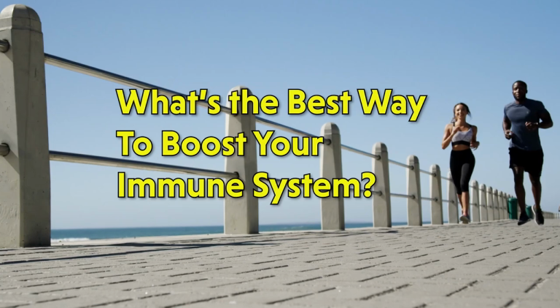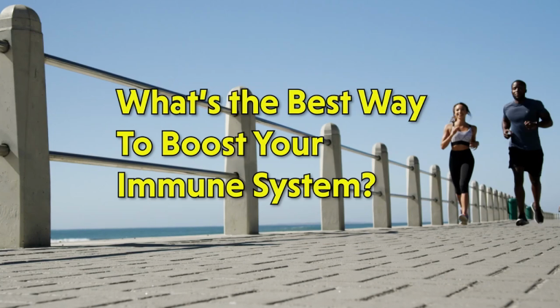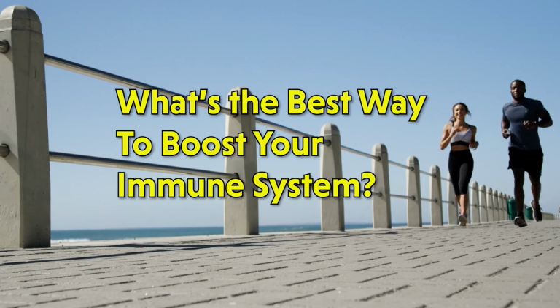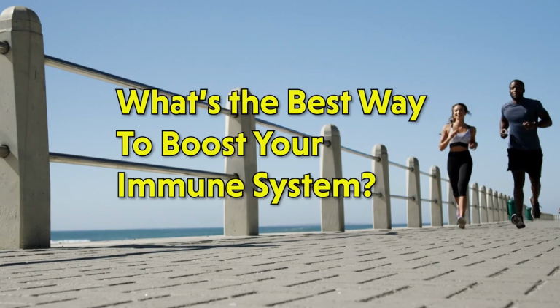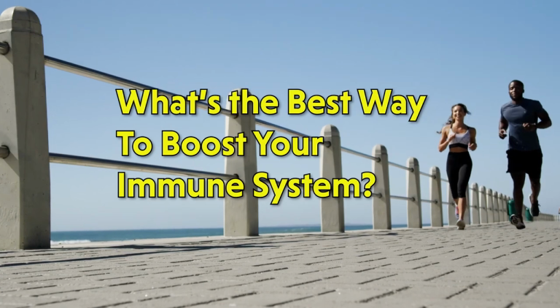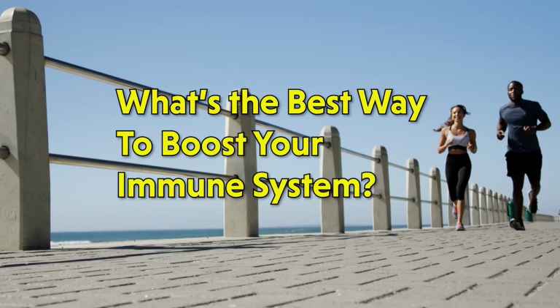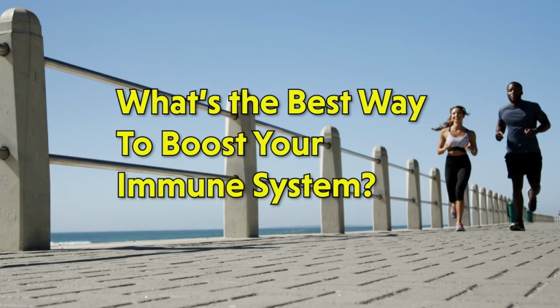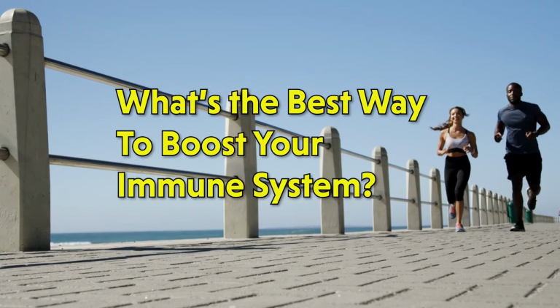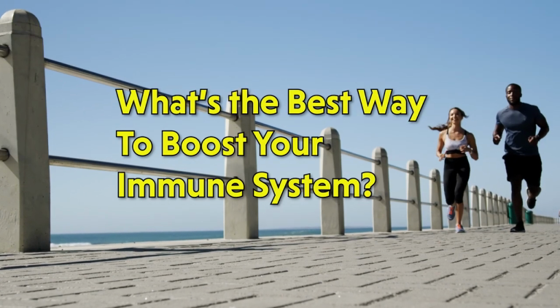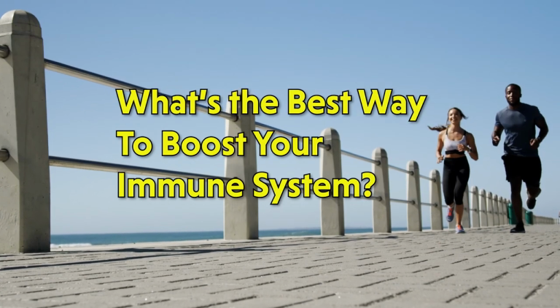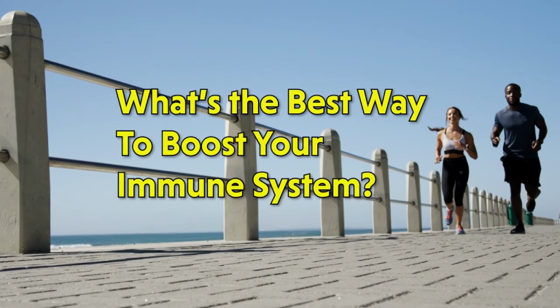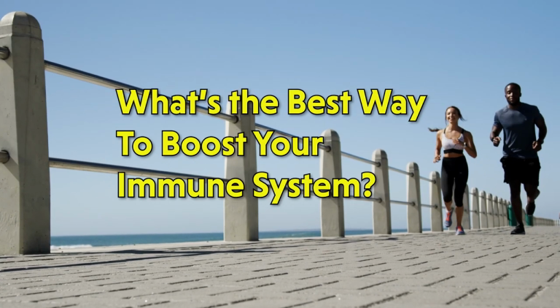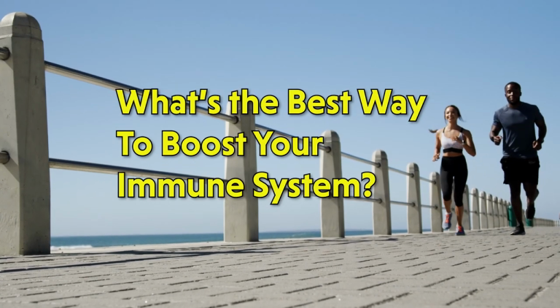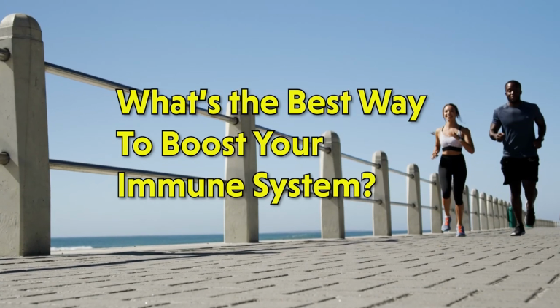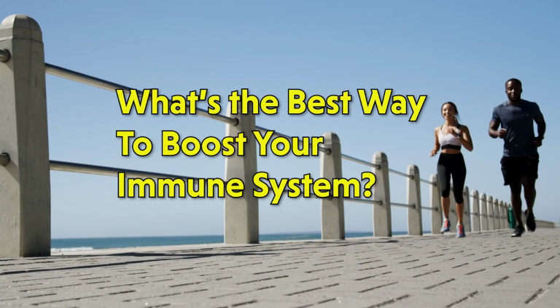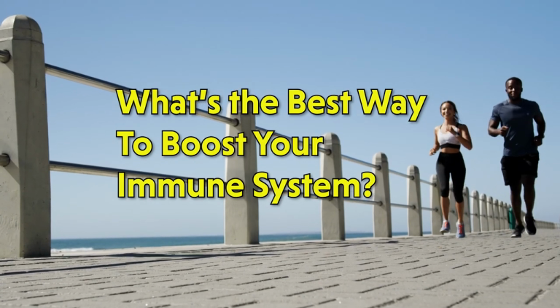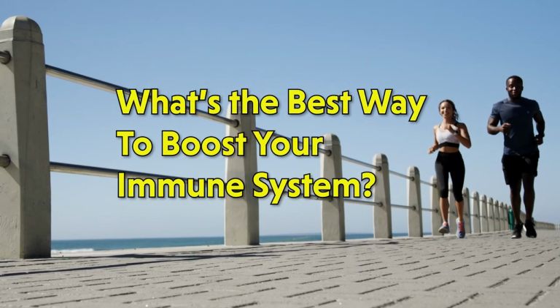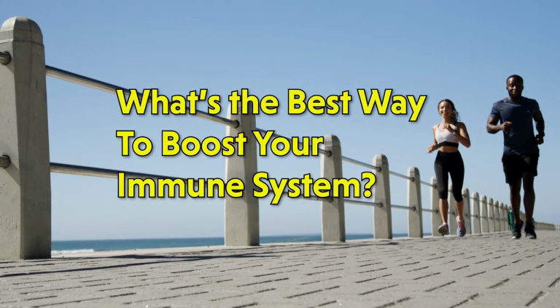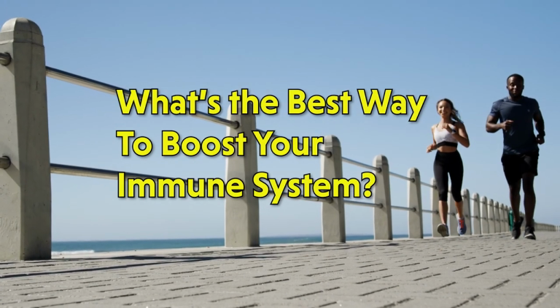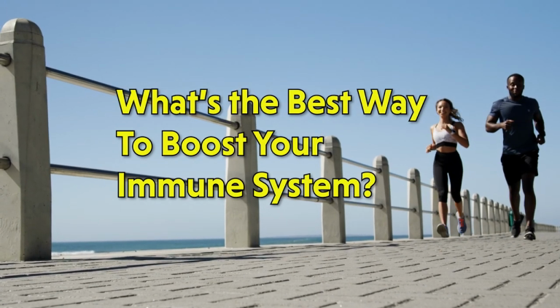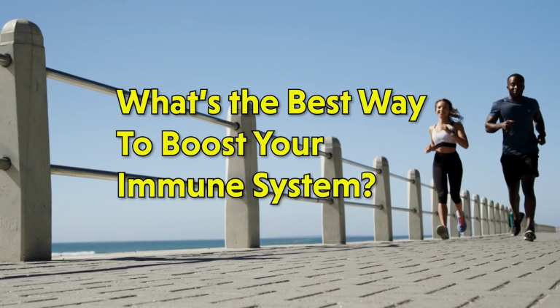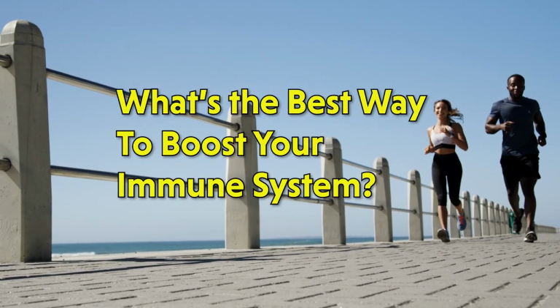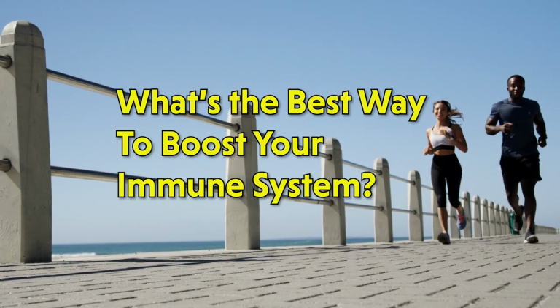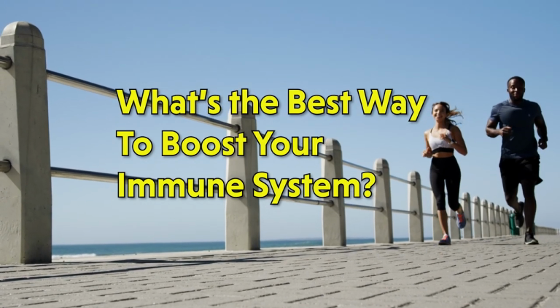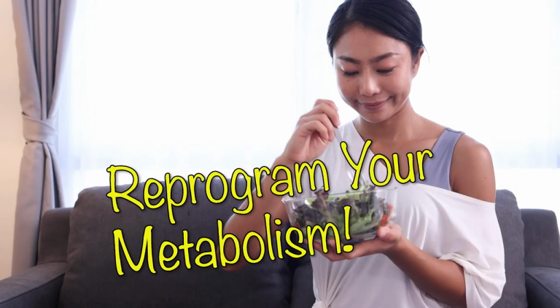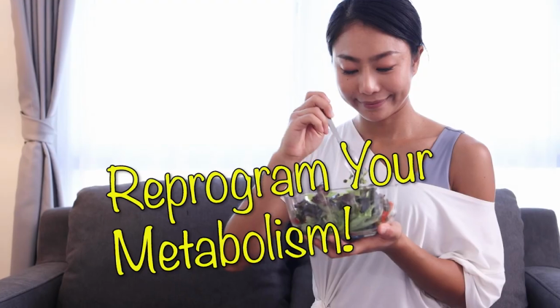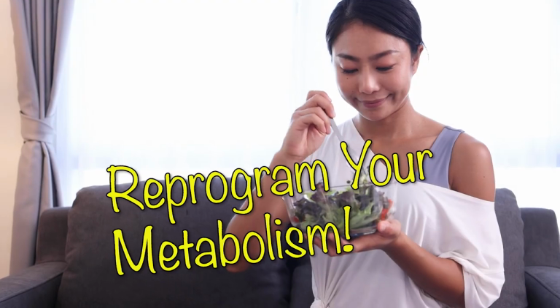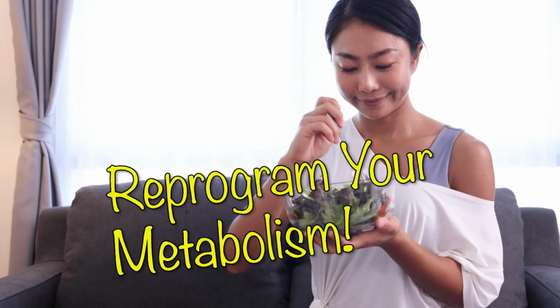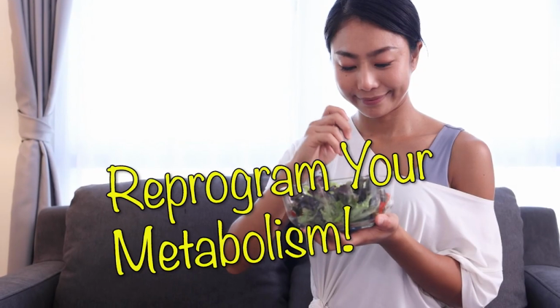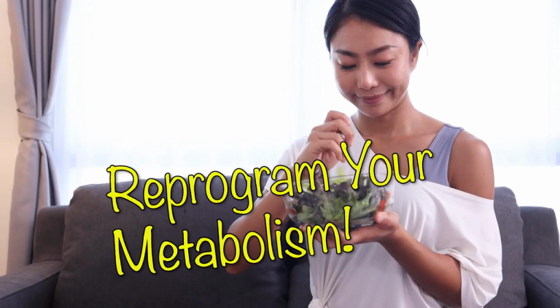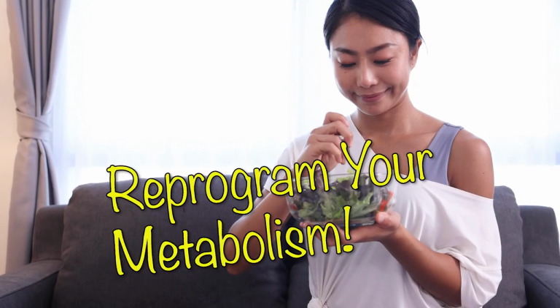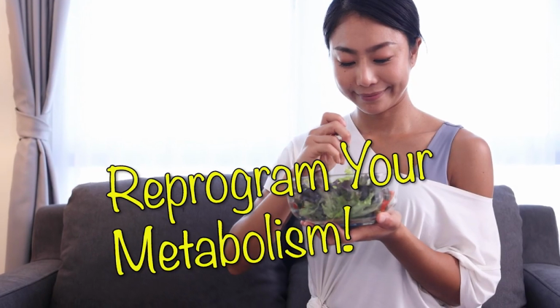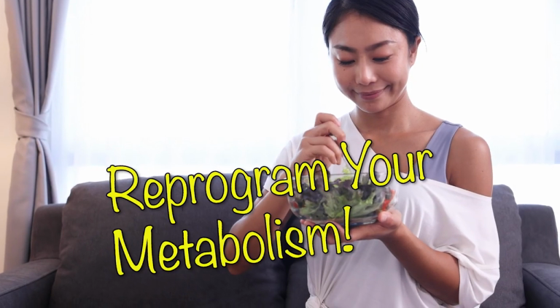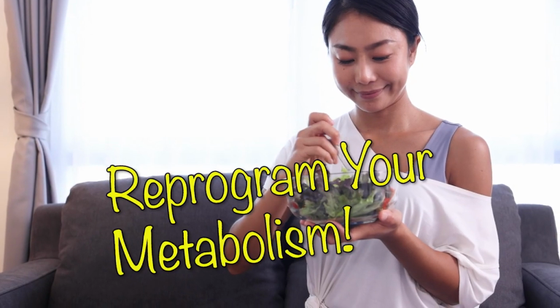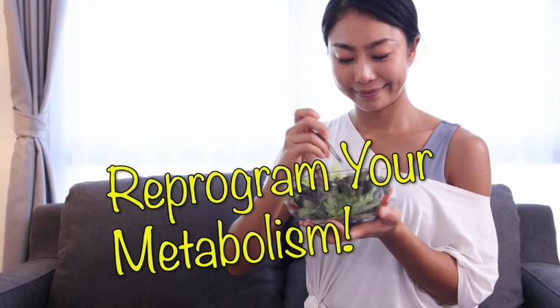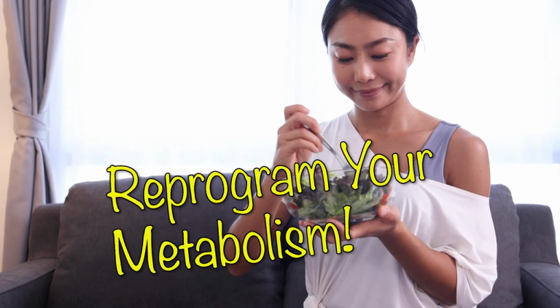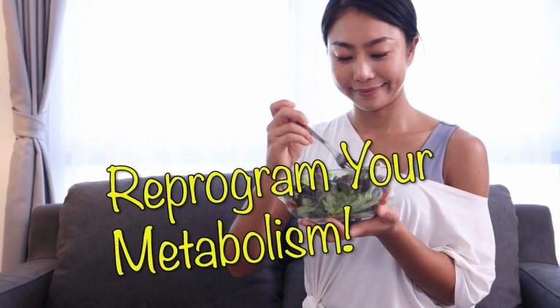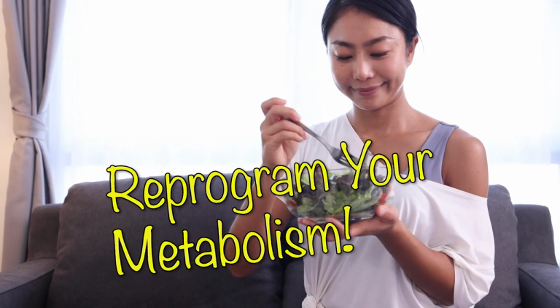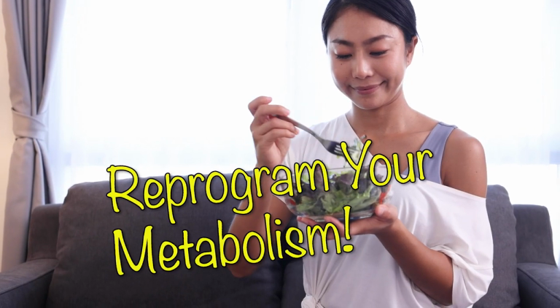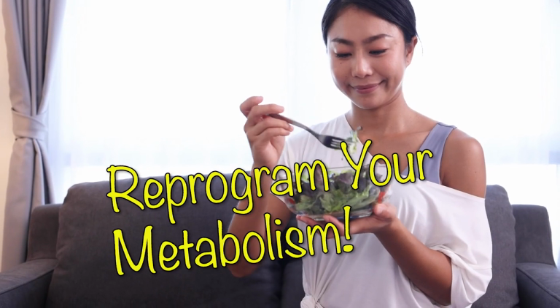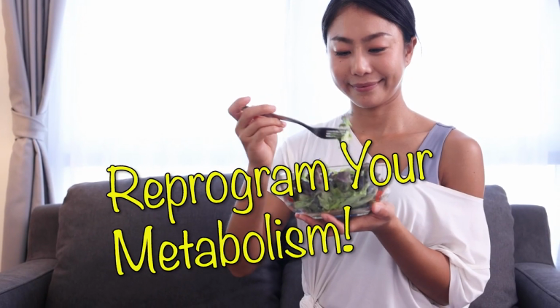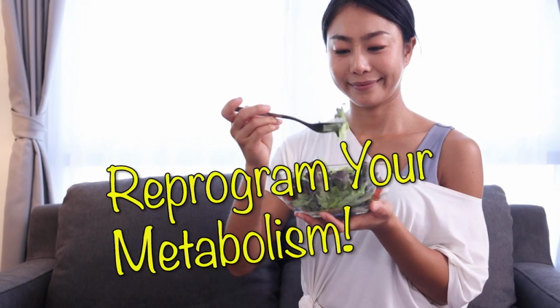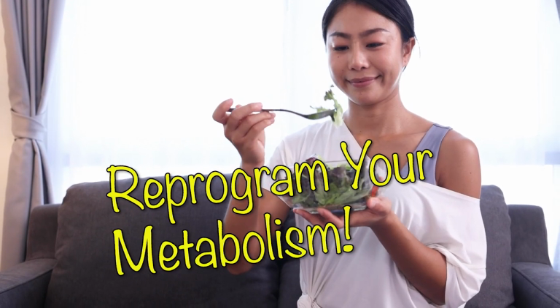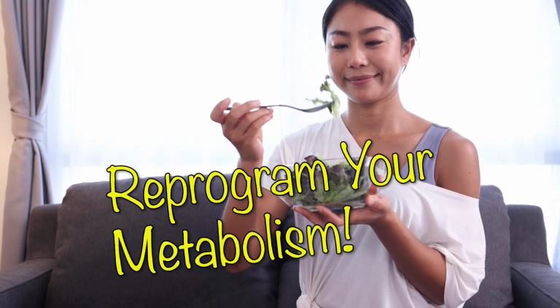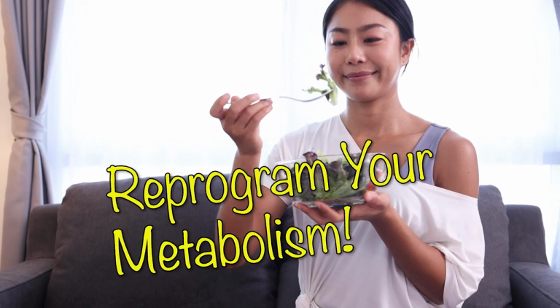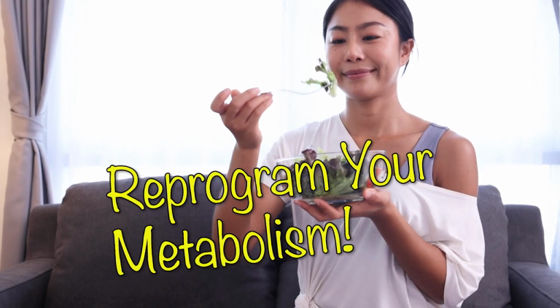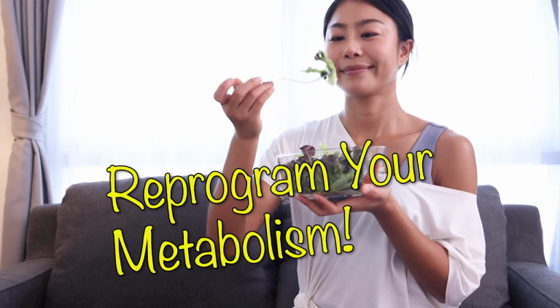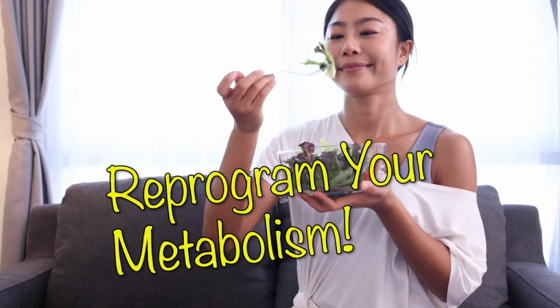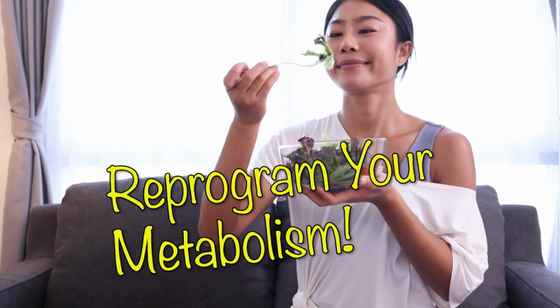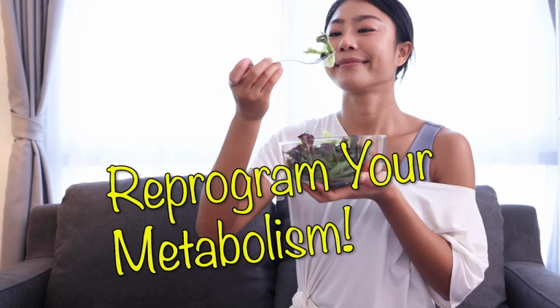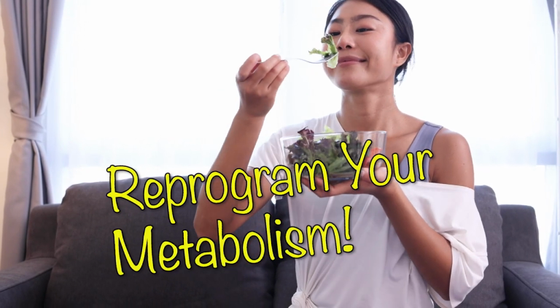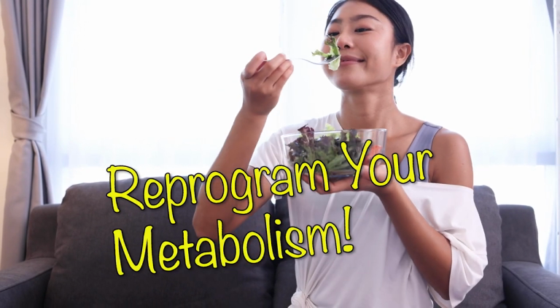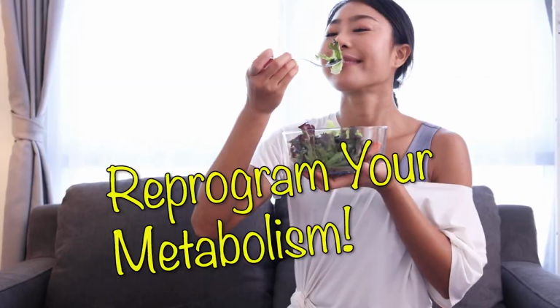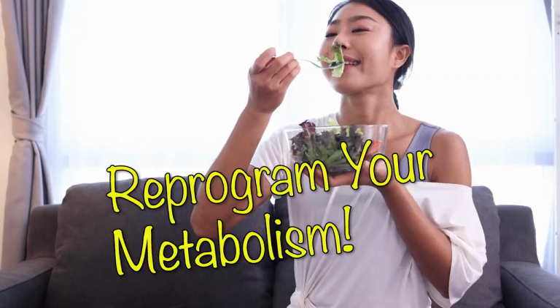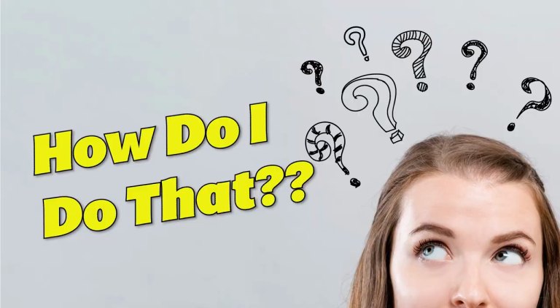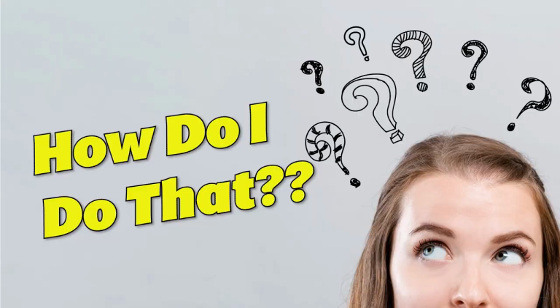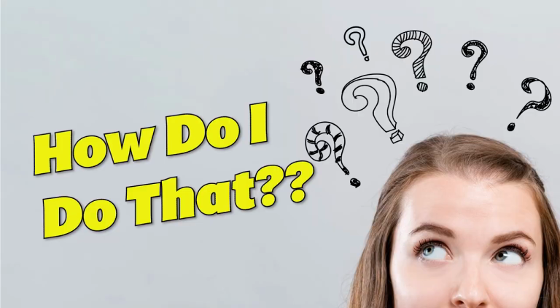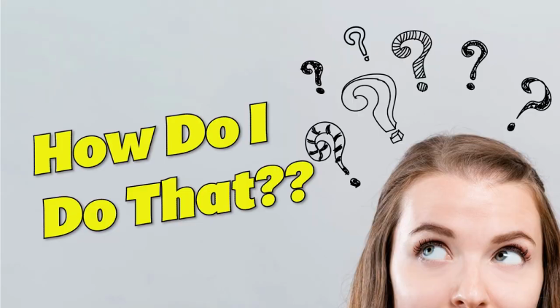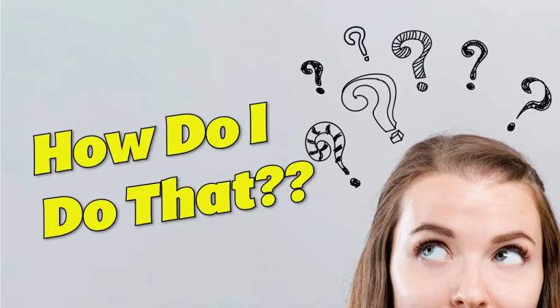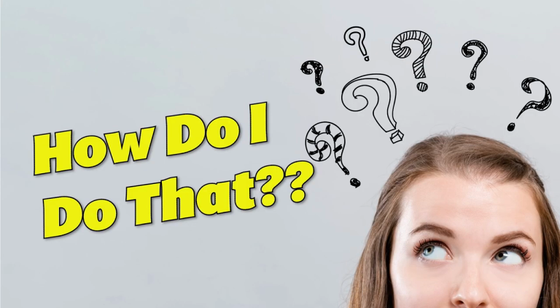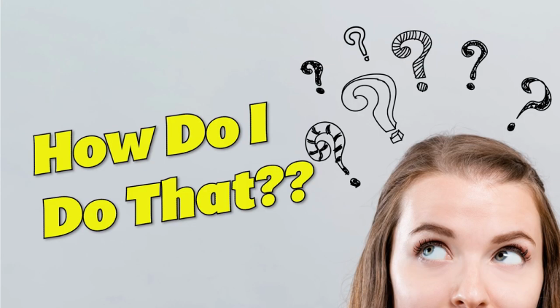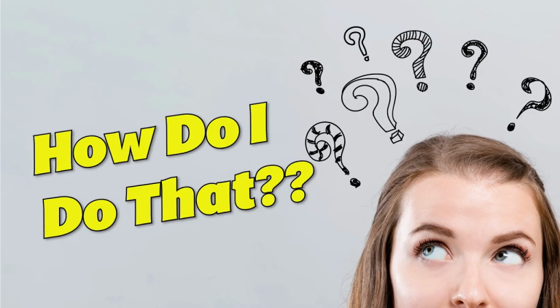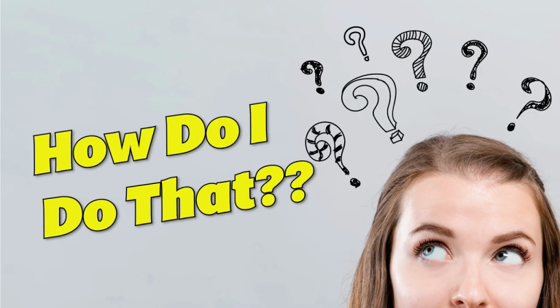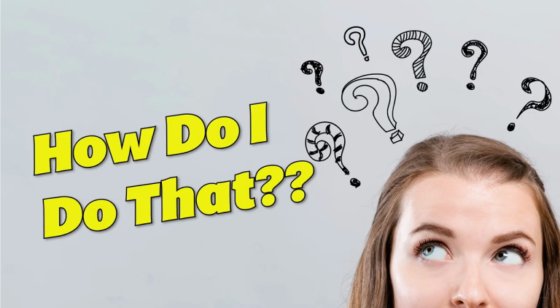What's the best way to boost your immune system? Let's start with reprogramming your metabolism. How do I do that?